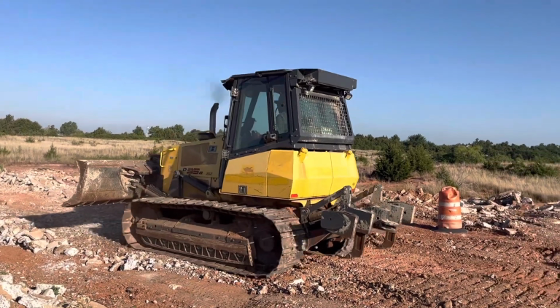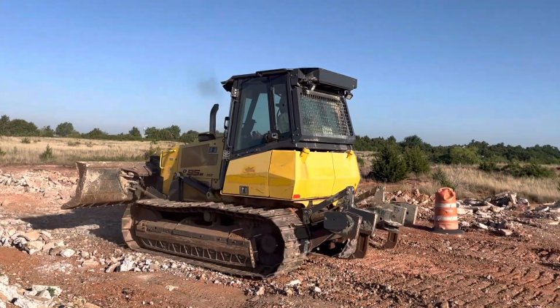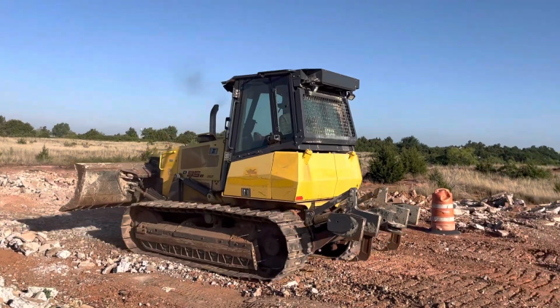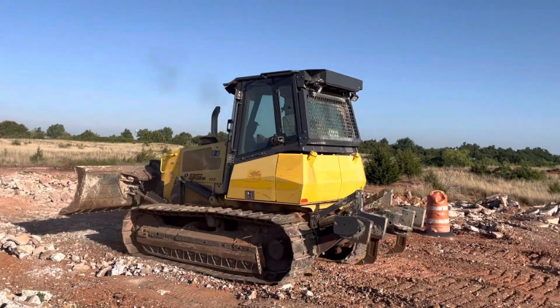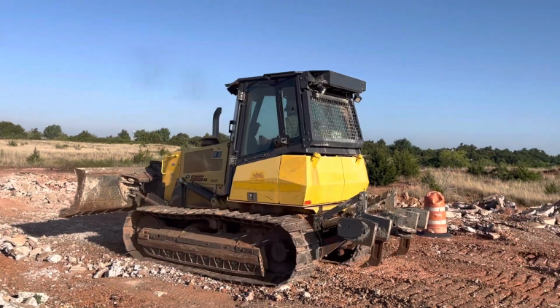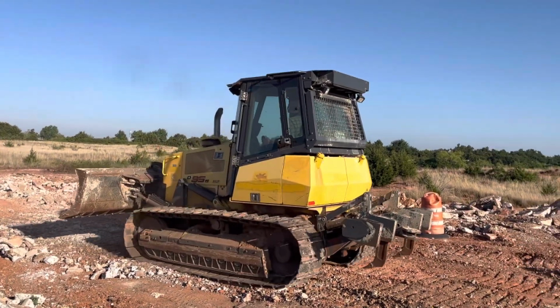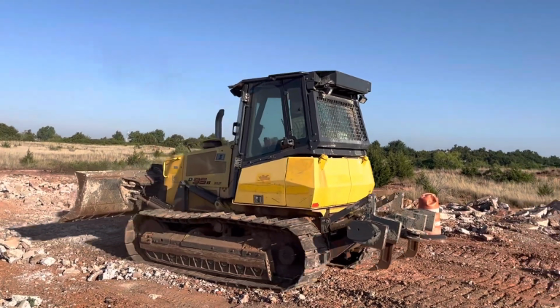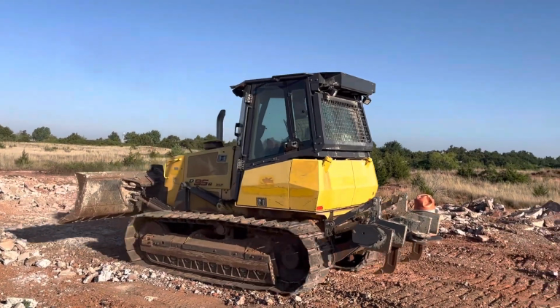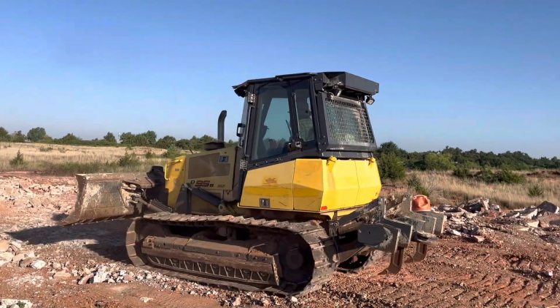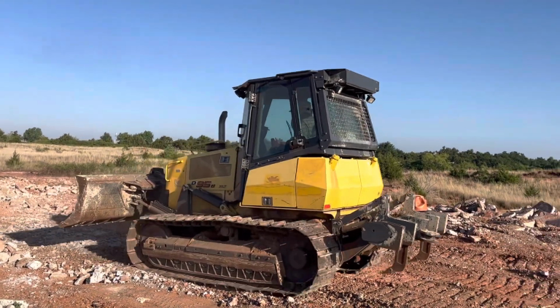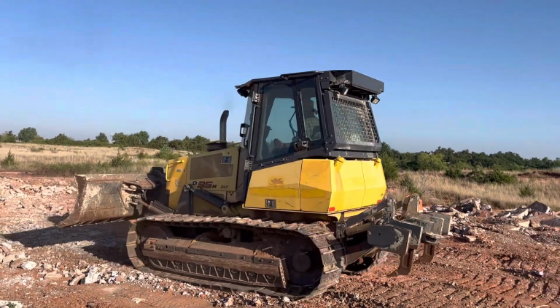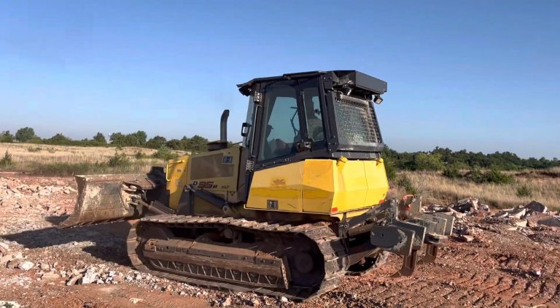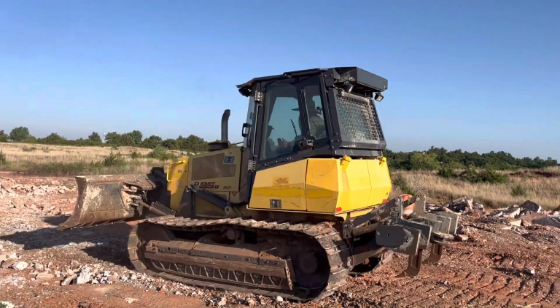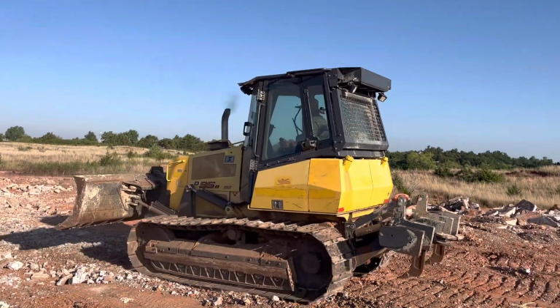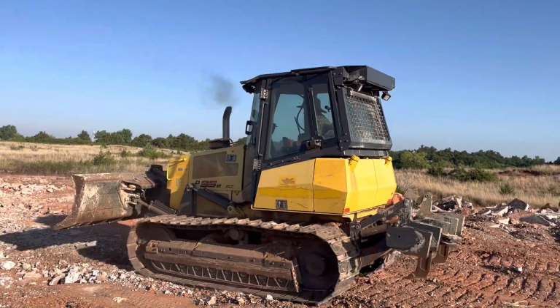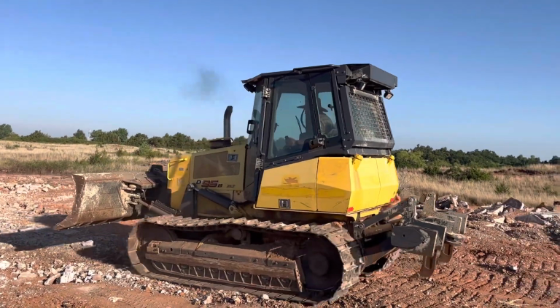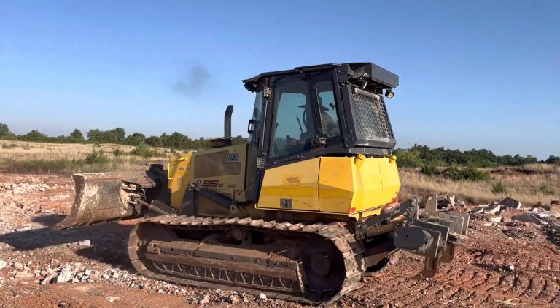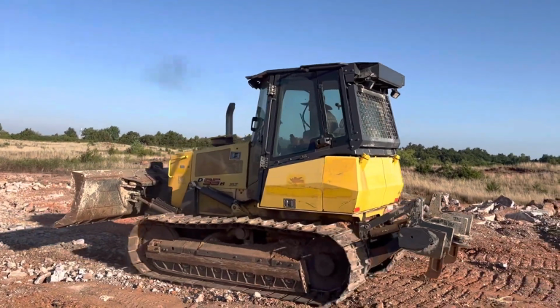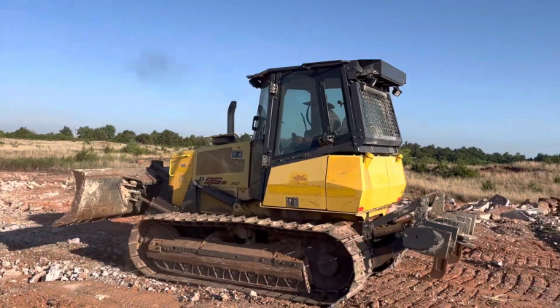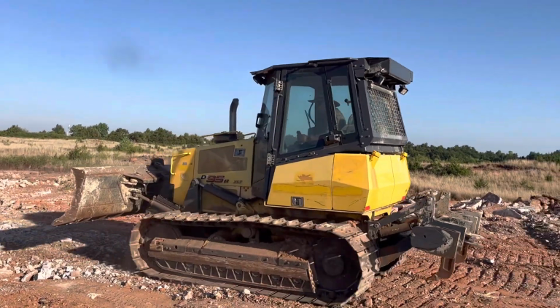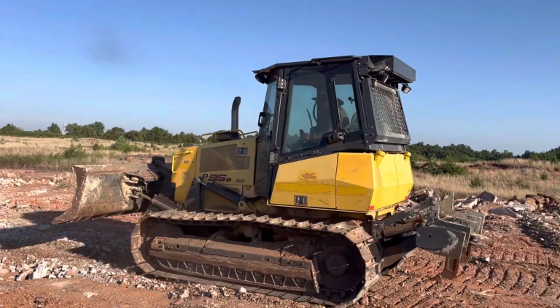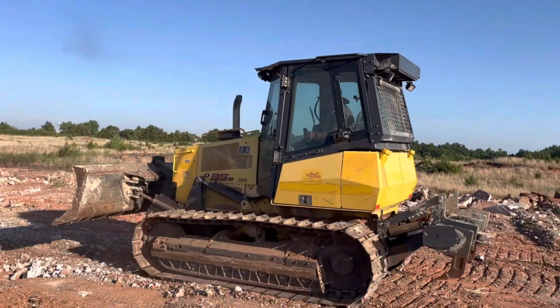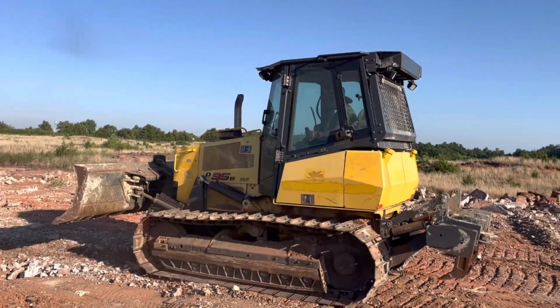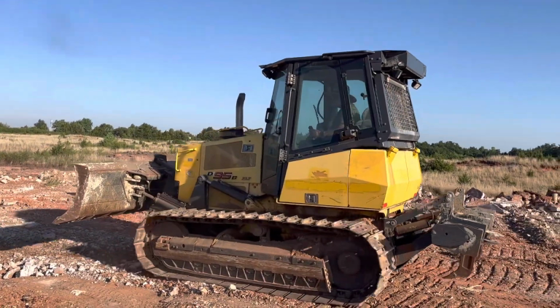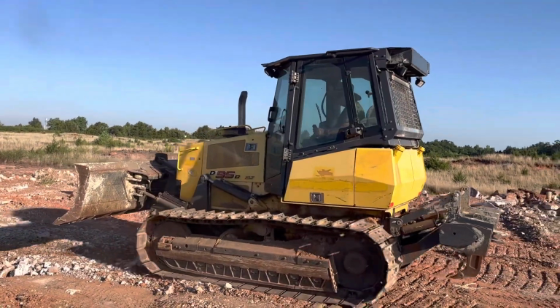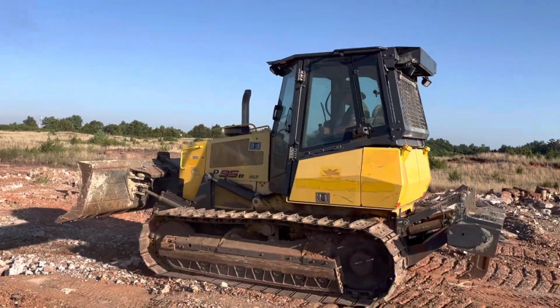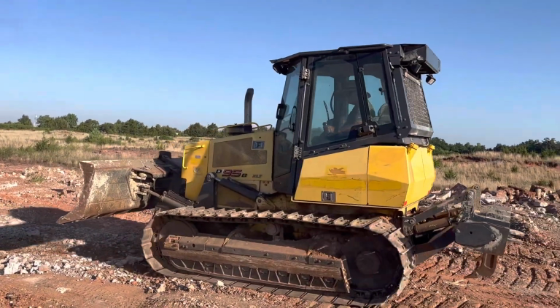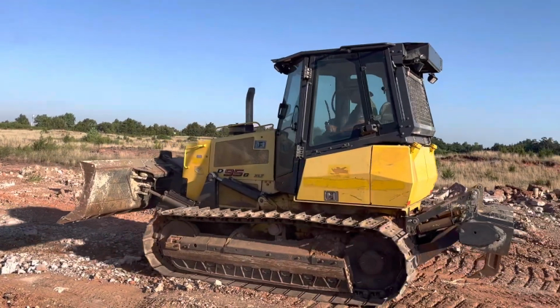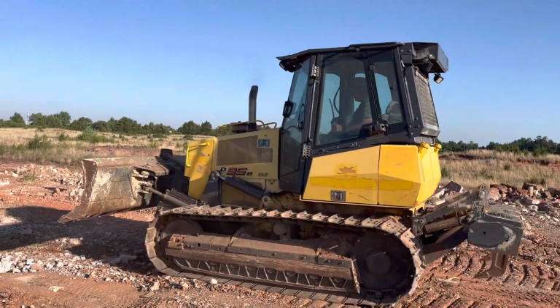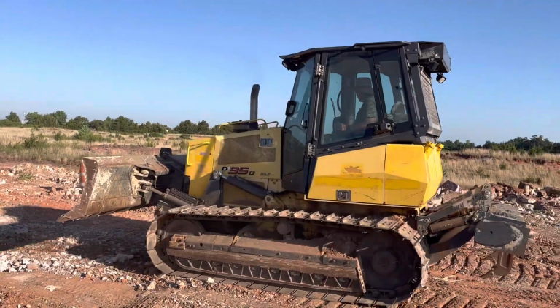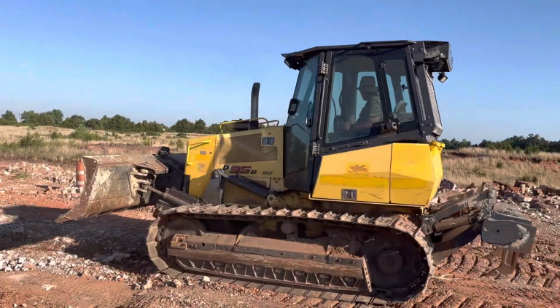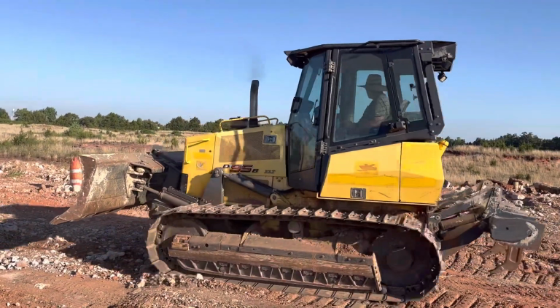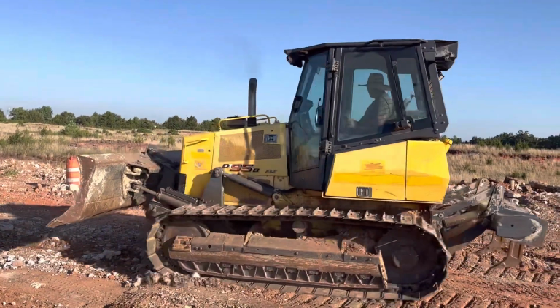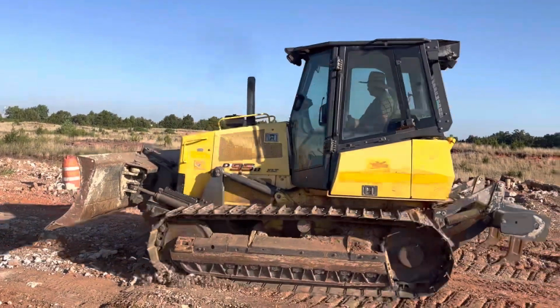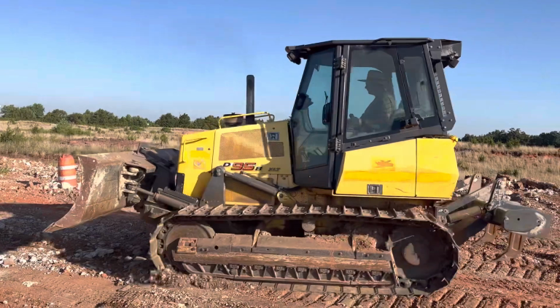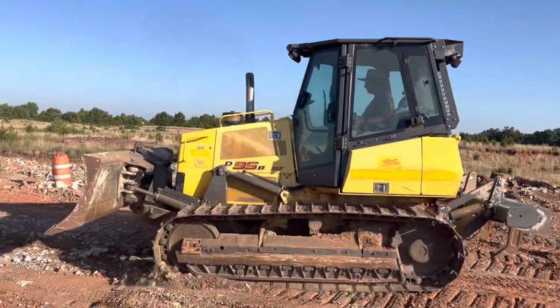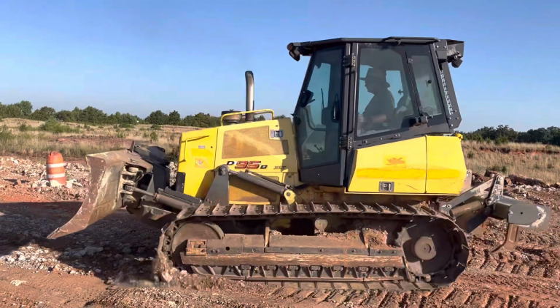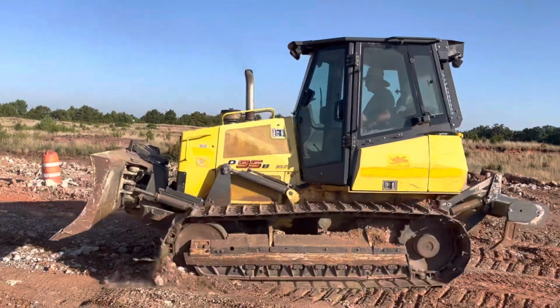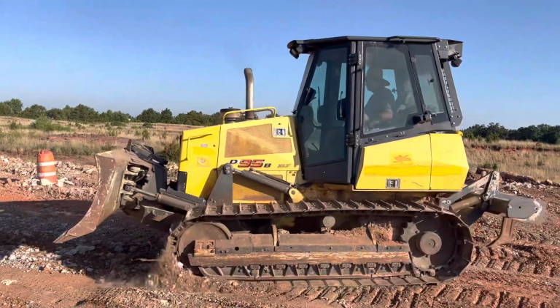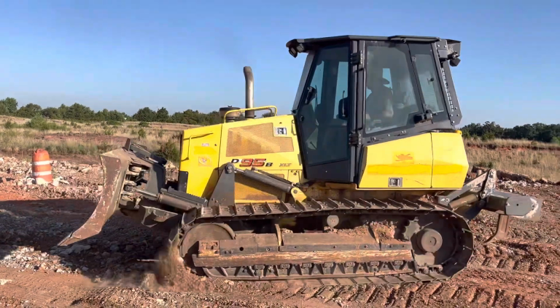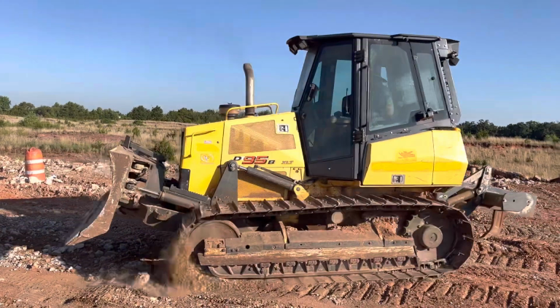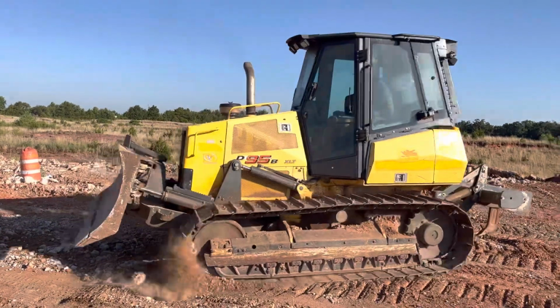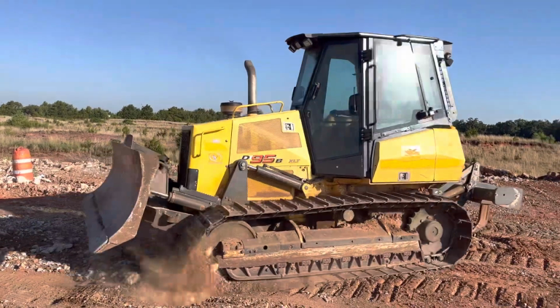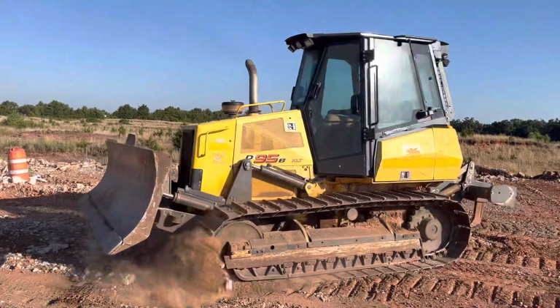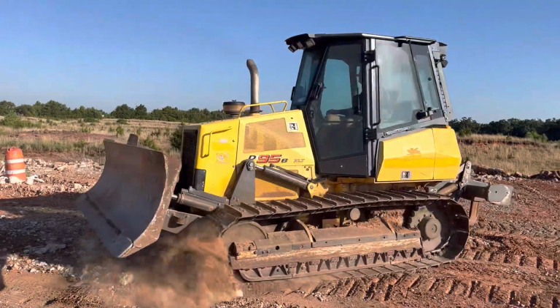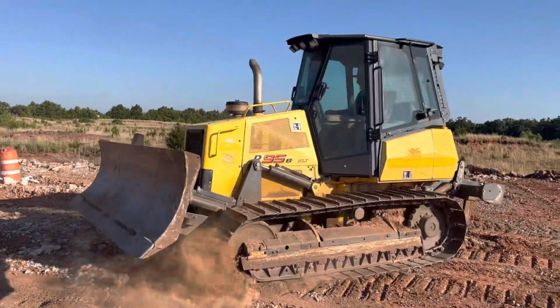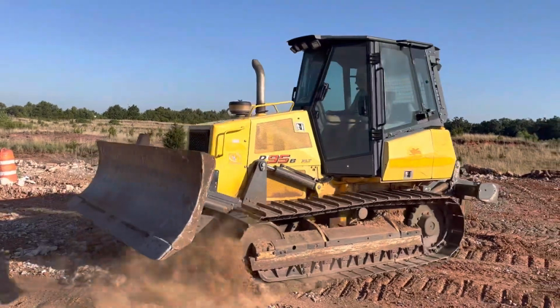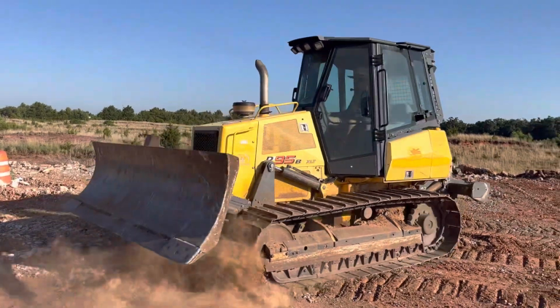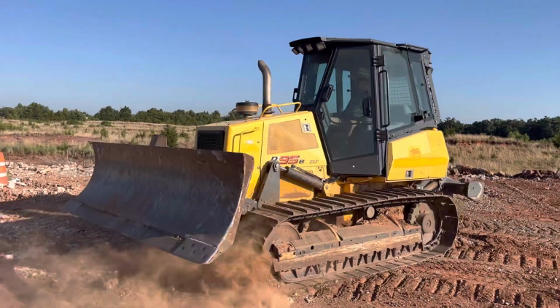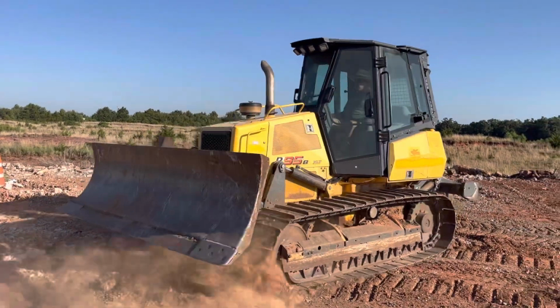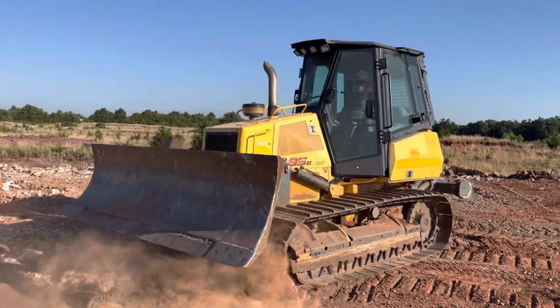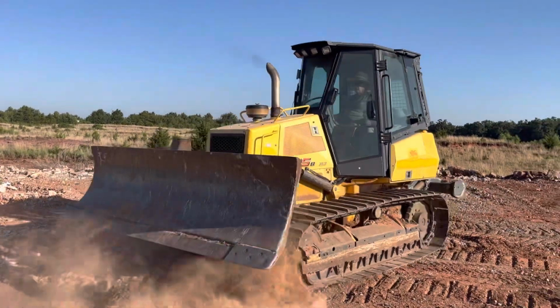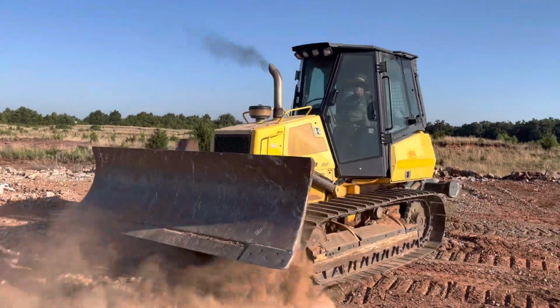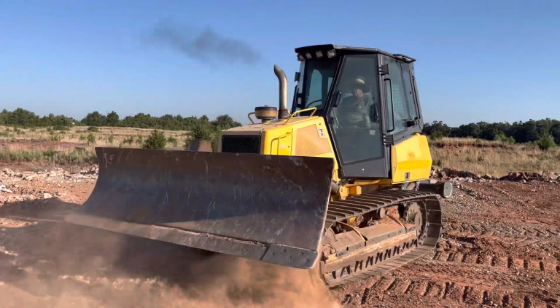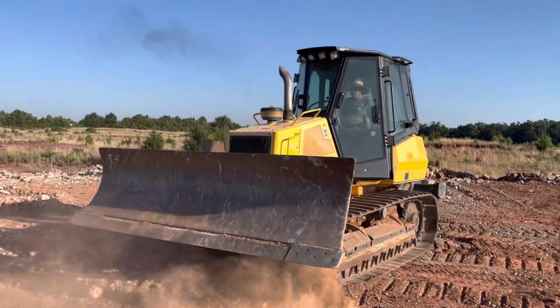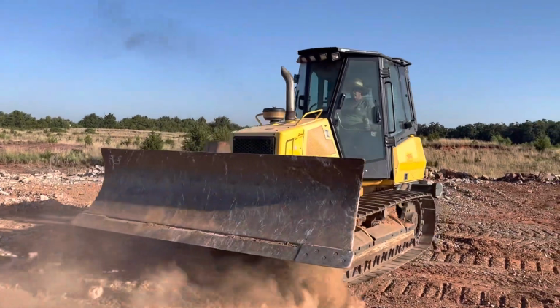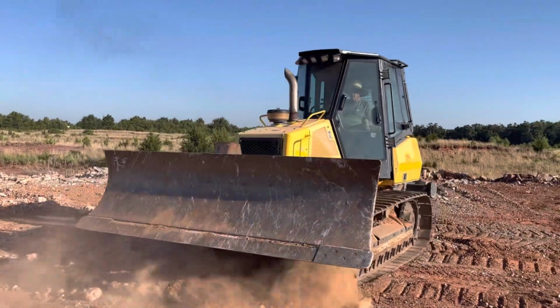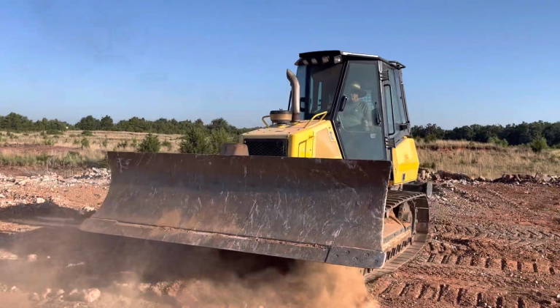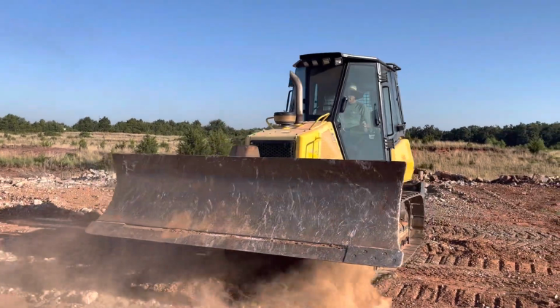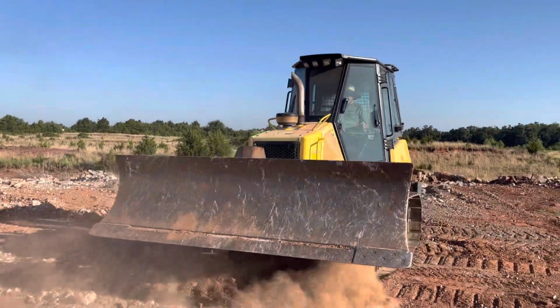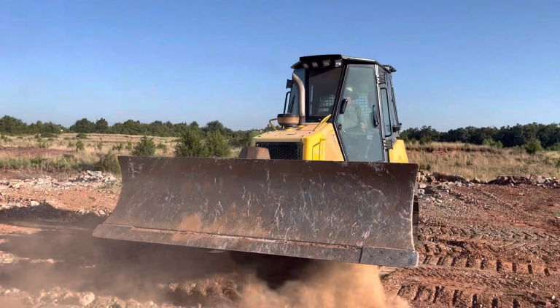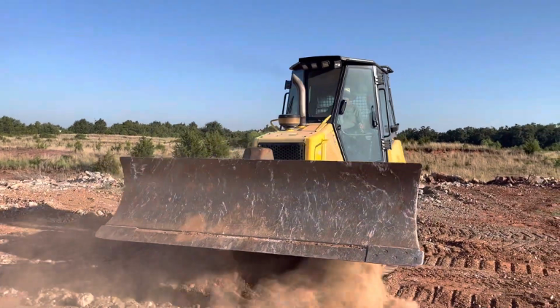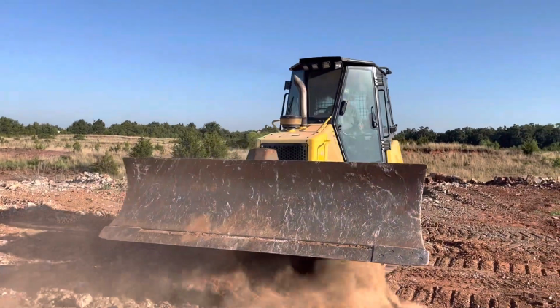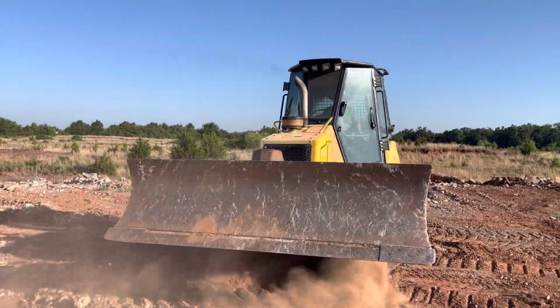We'll get it parked and then we'll do a walk-around and hop up in the cab to look over the operator's station.